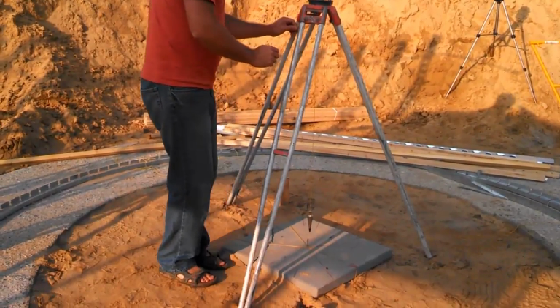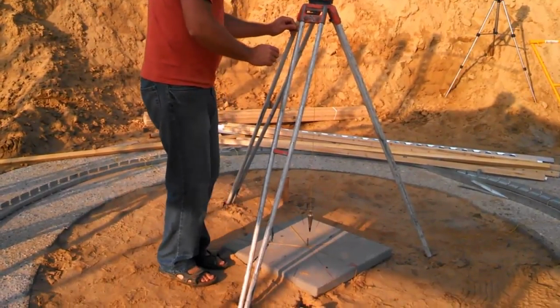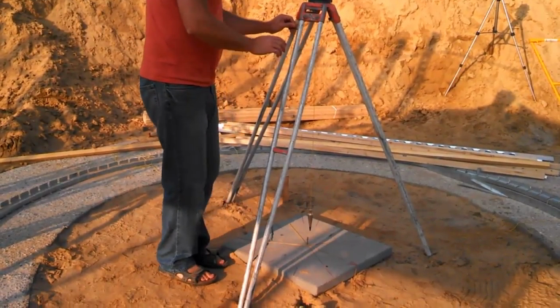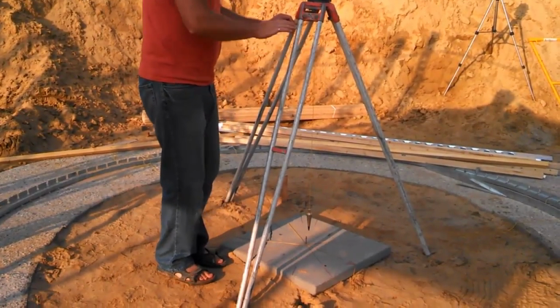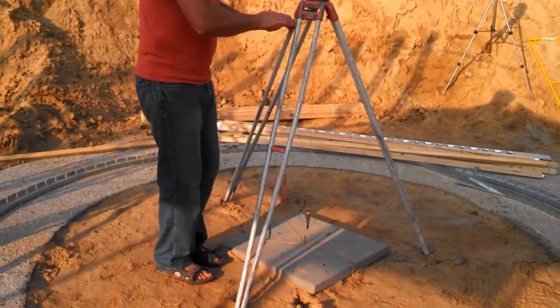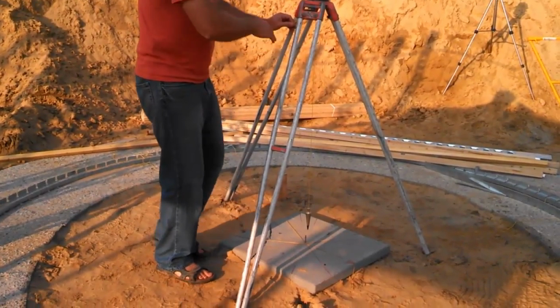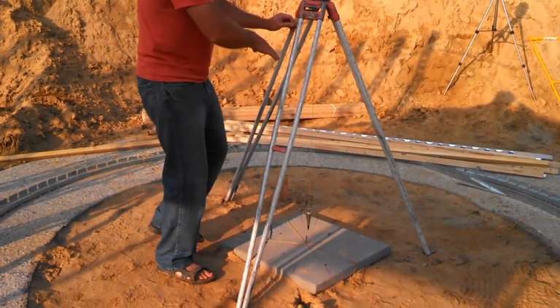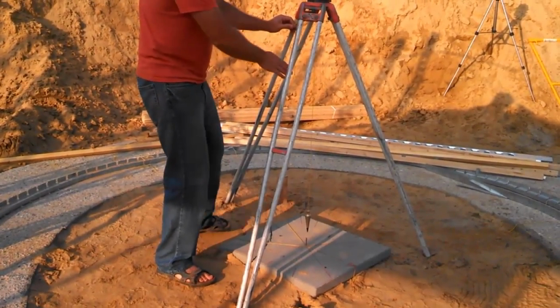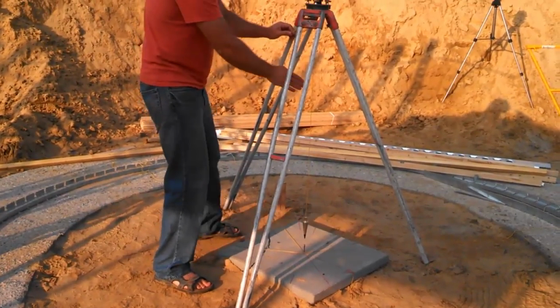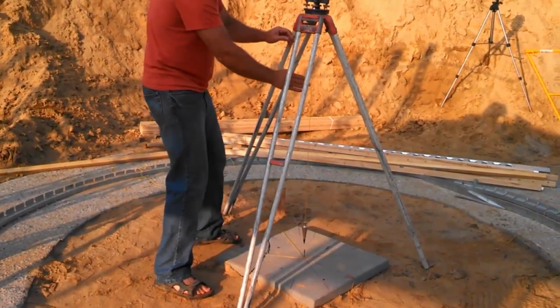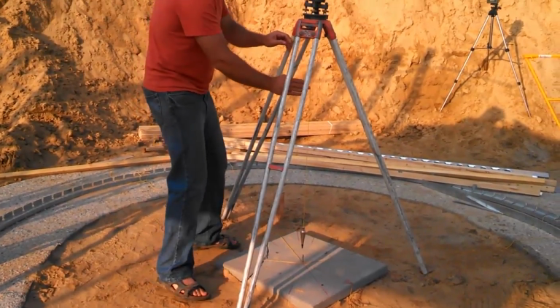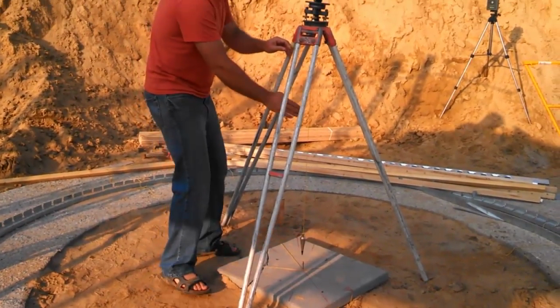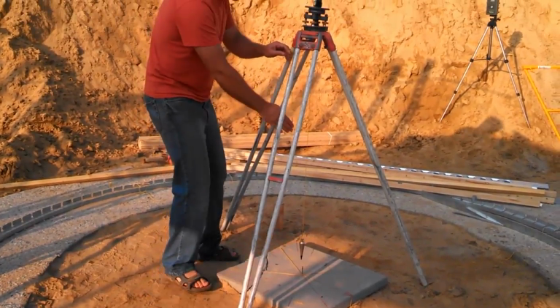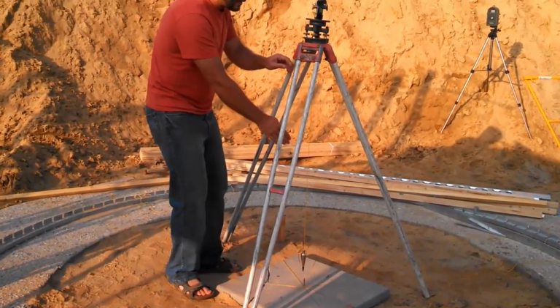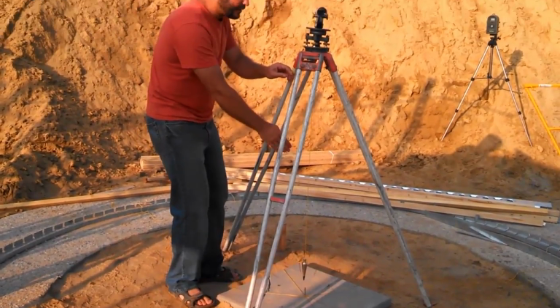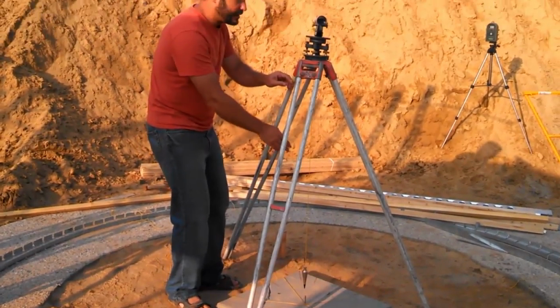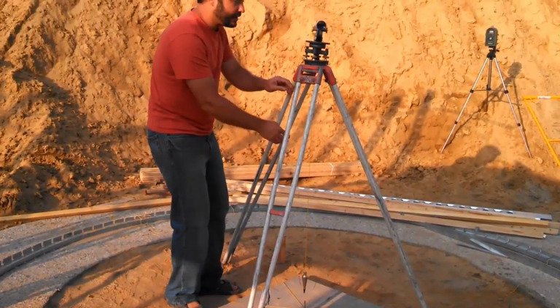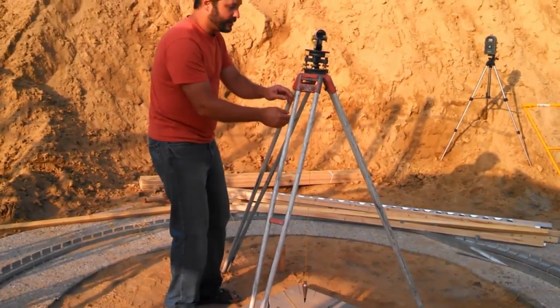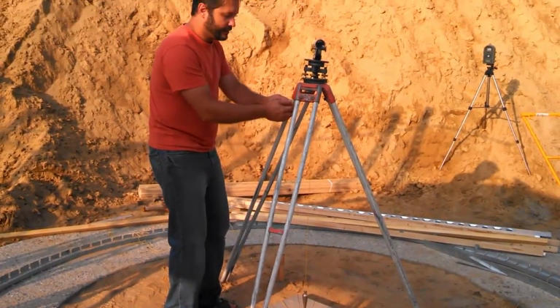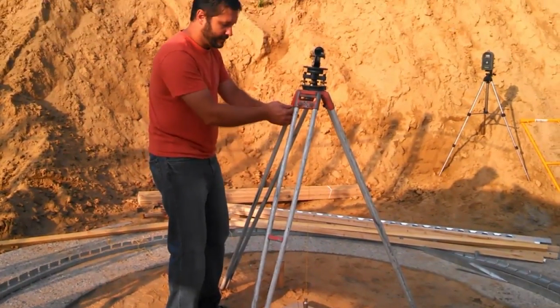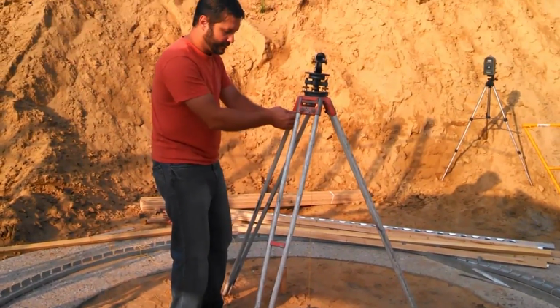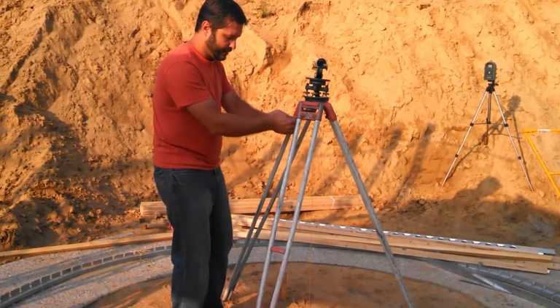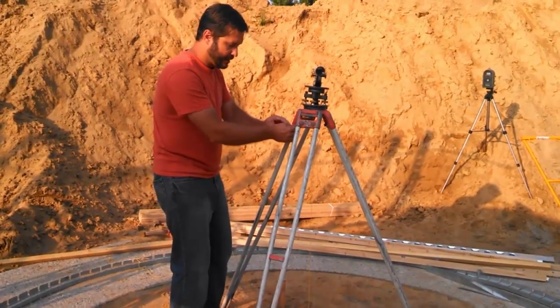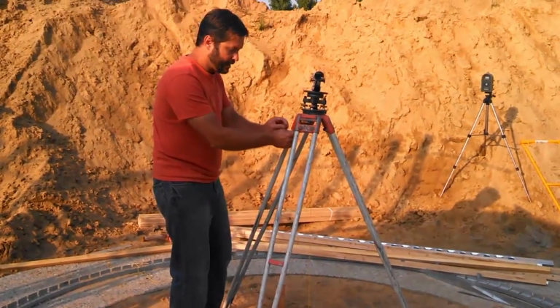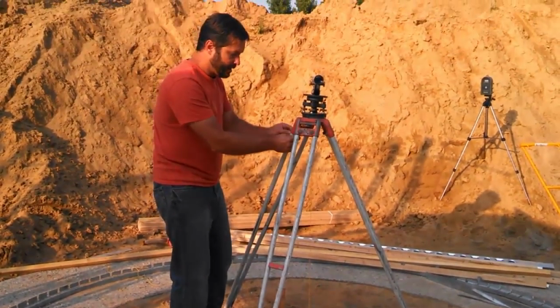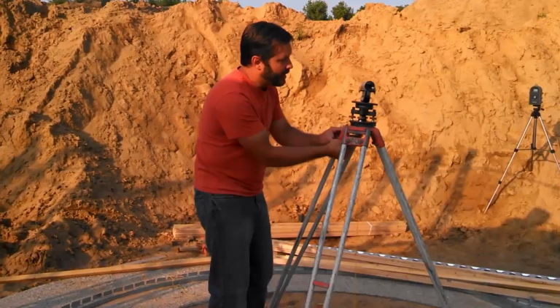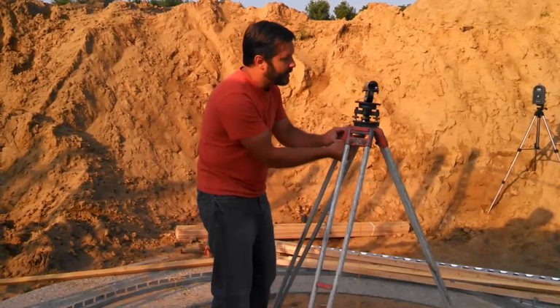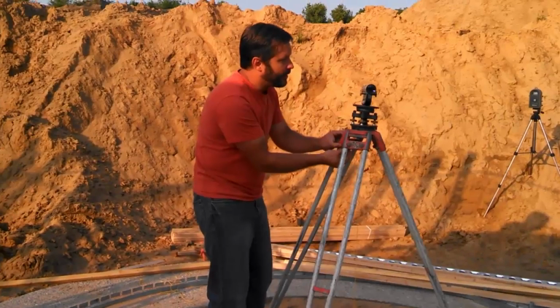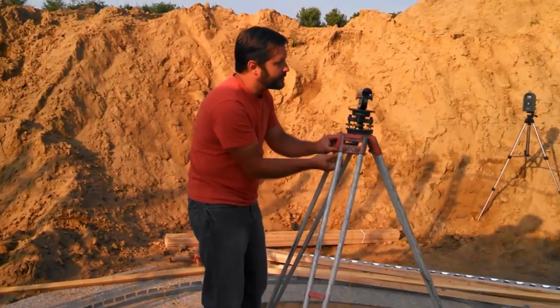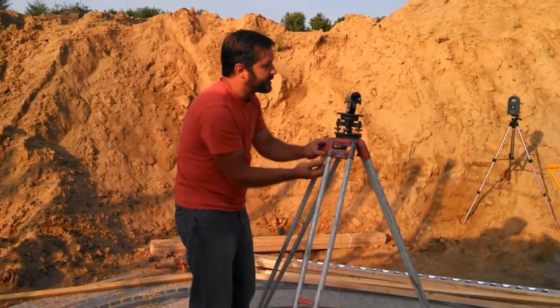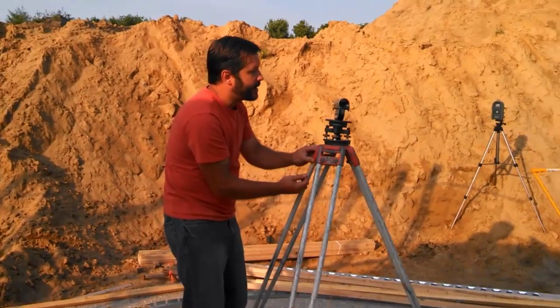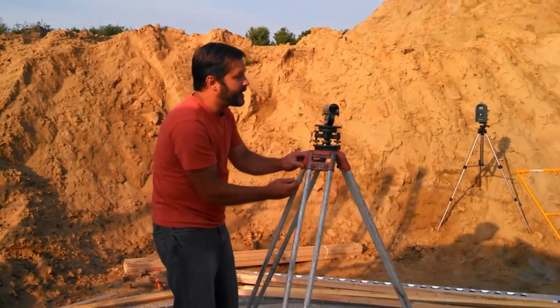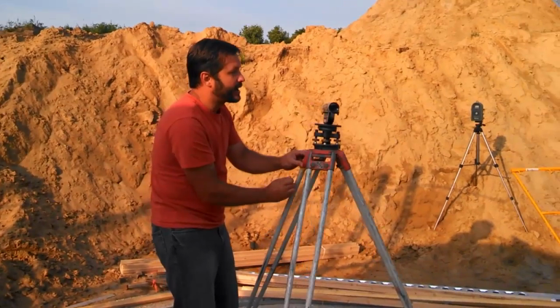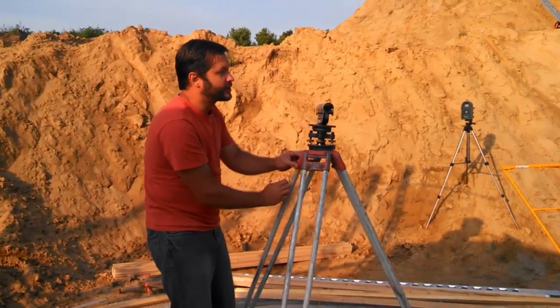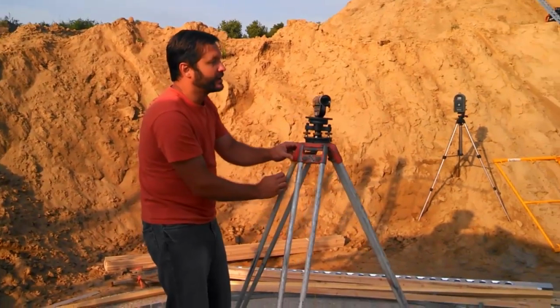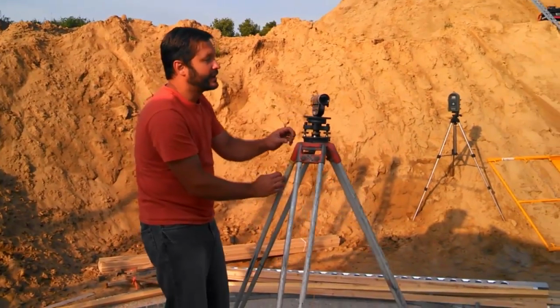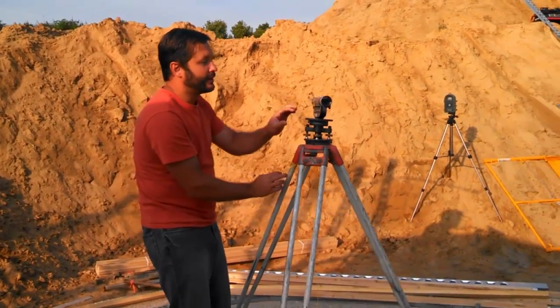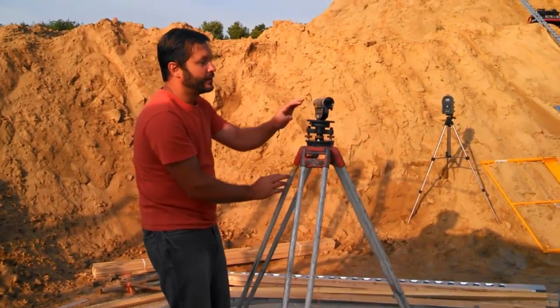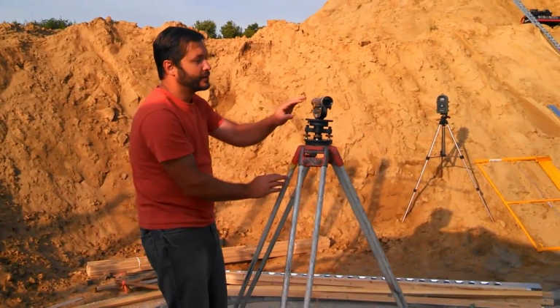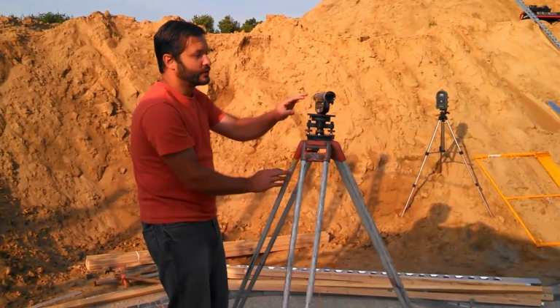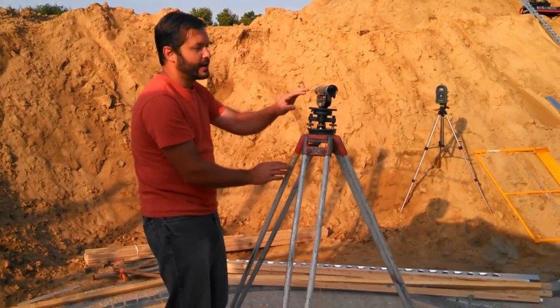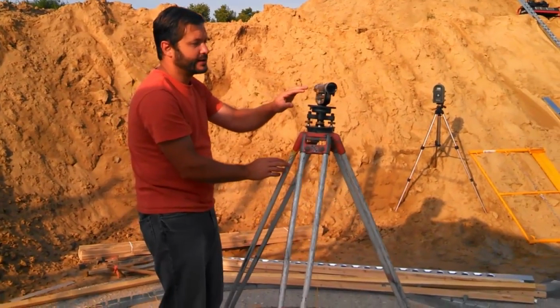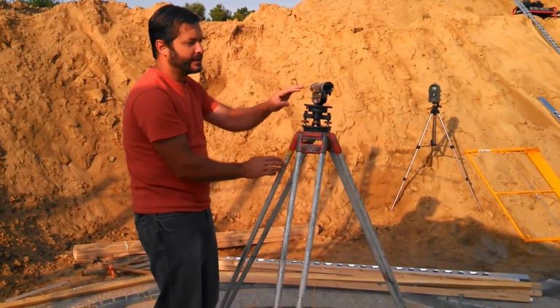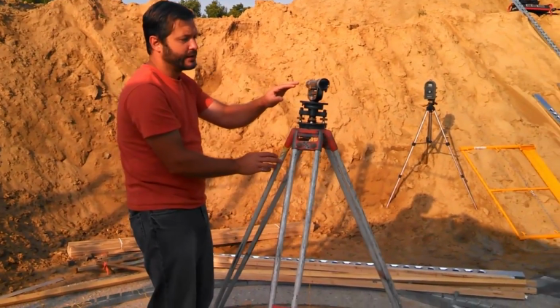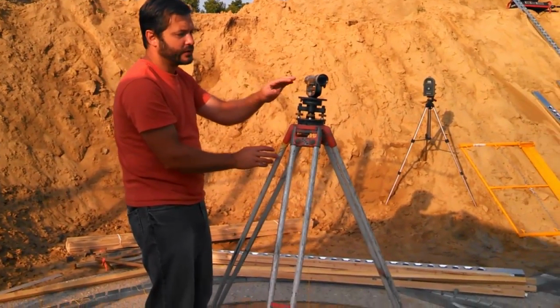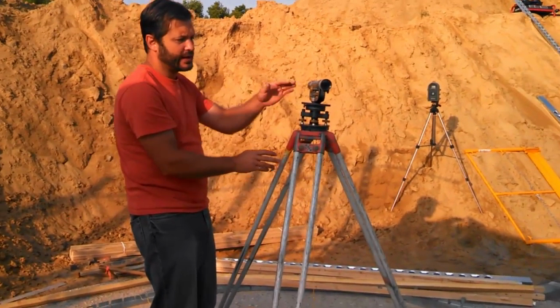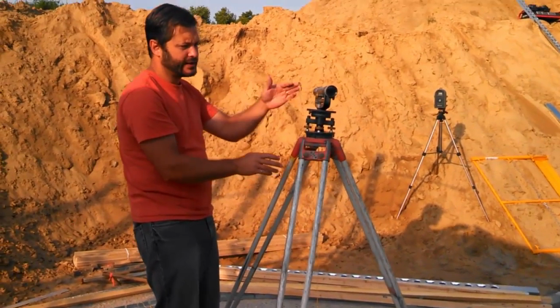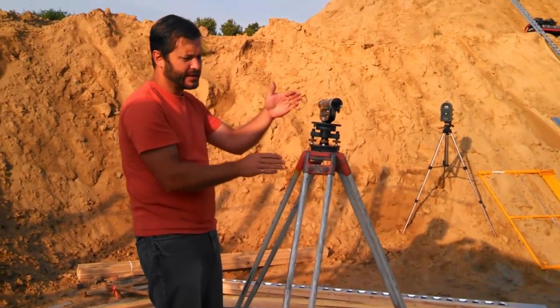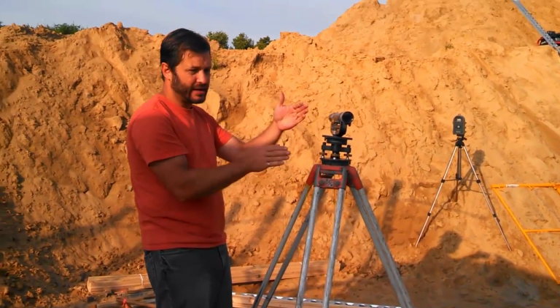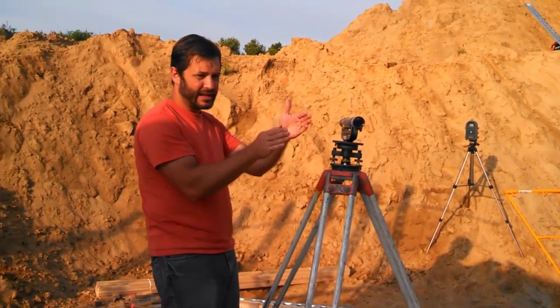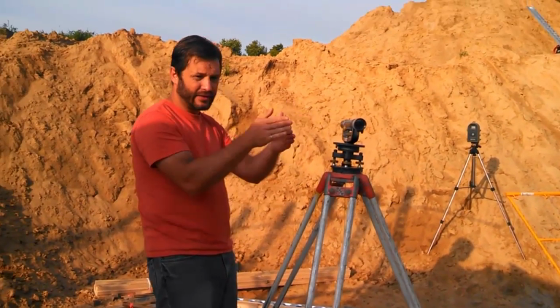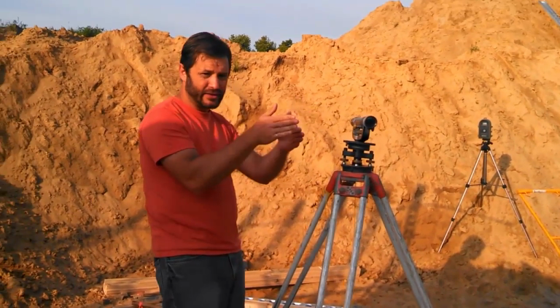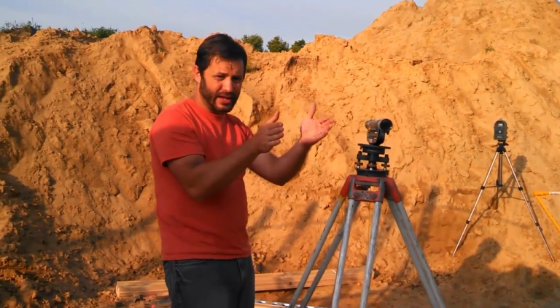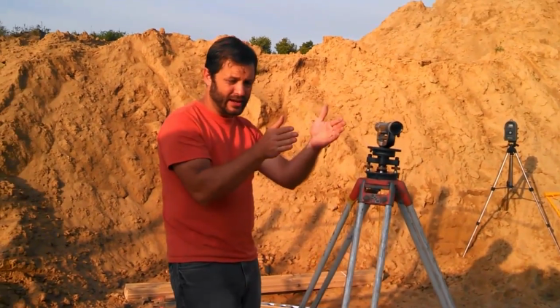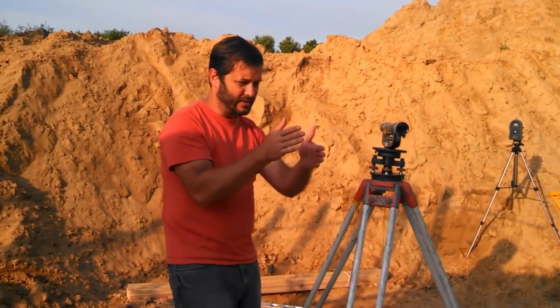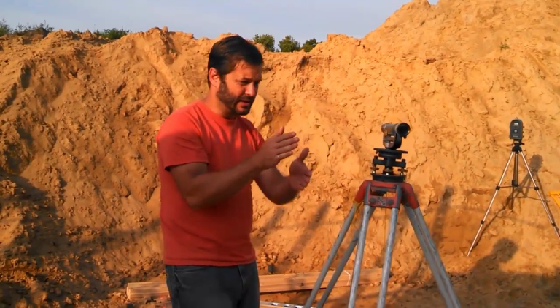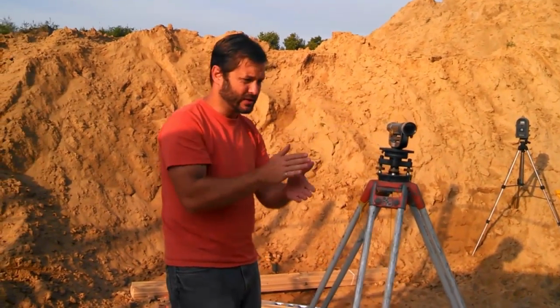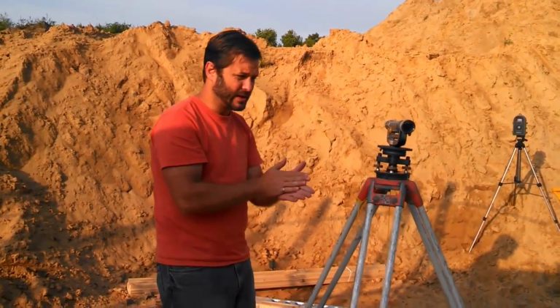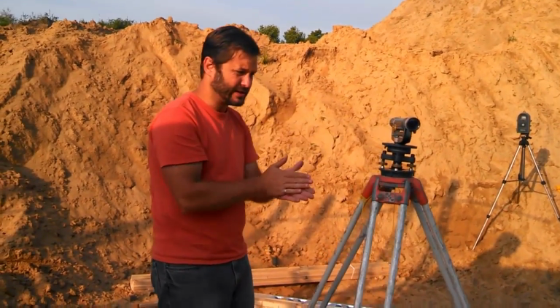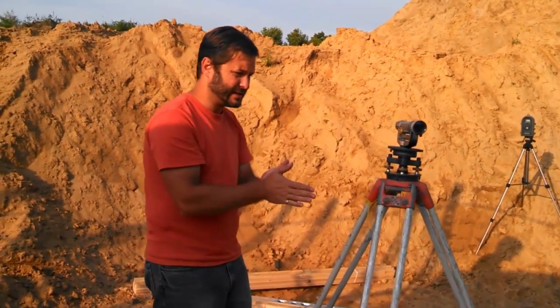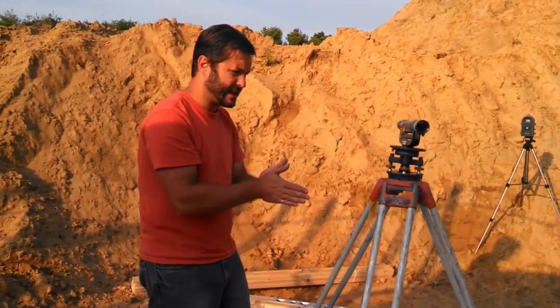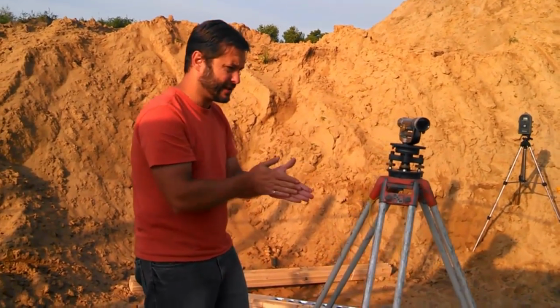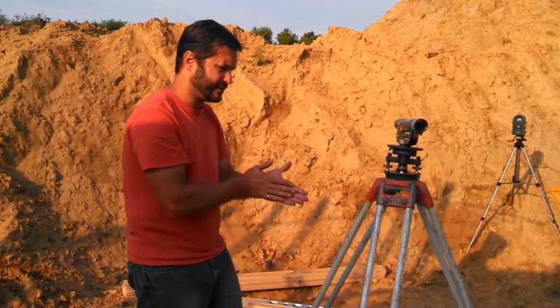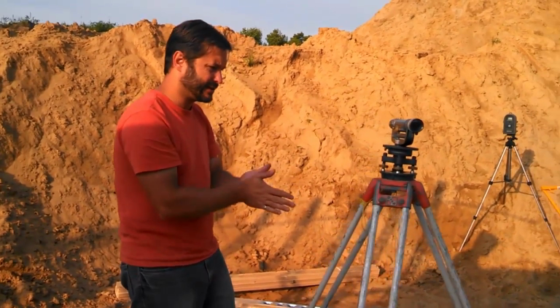Once you get it centered, it's time to actually level the transit. If the transit's not level, you can't really trust its angles.